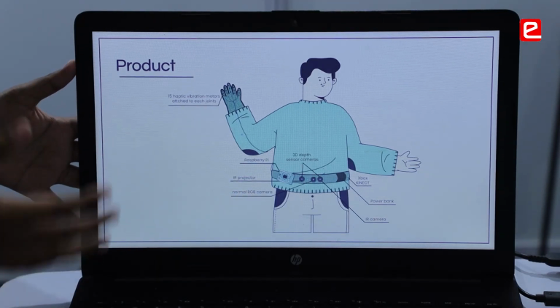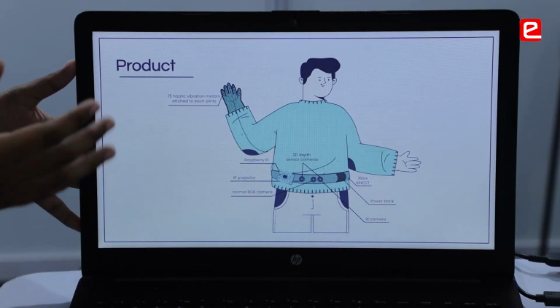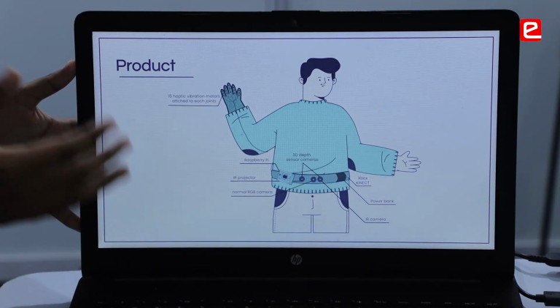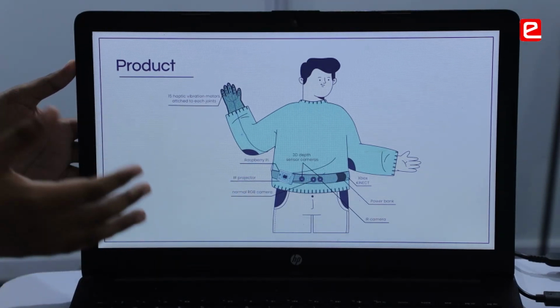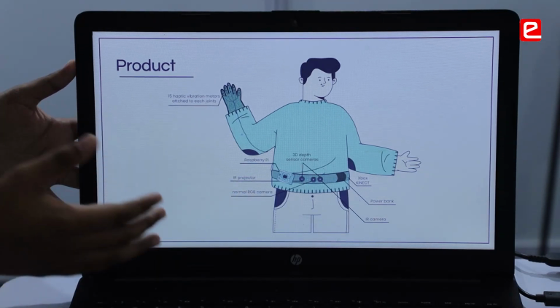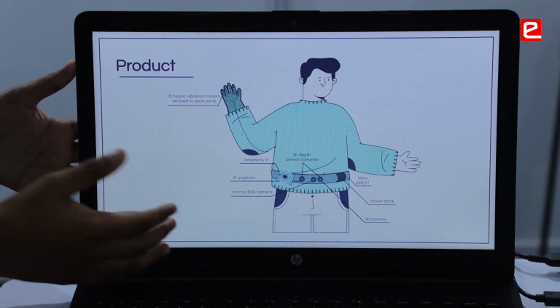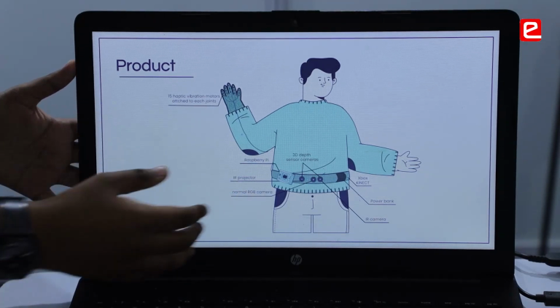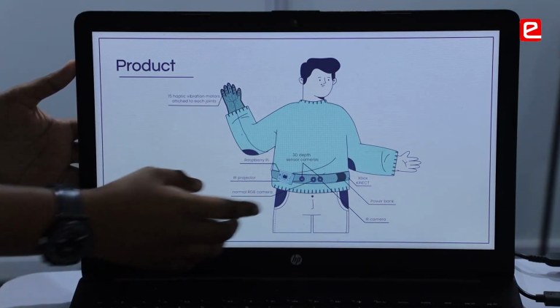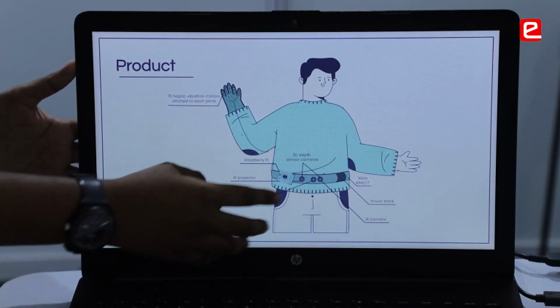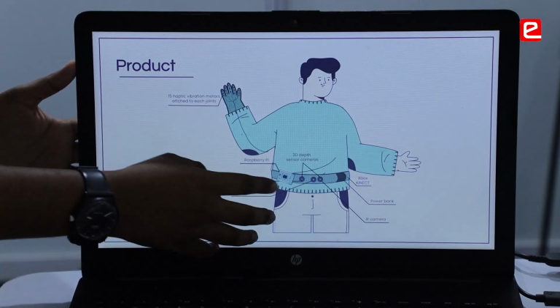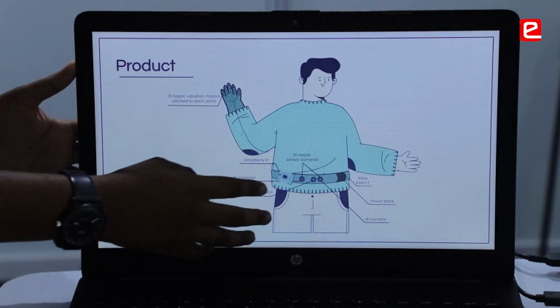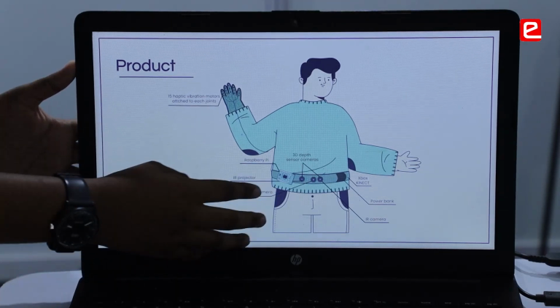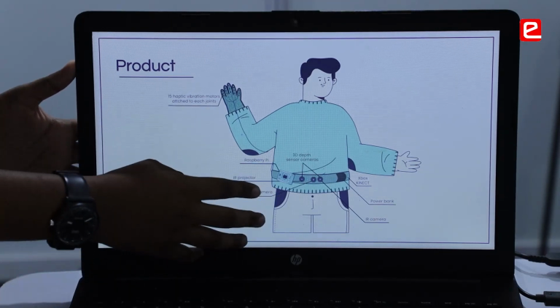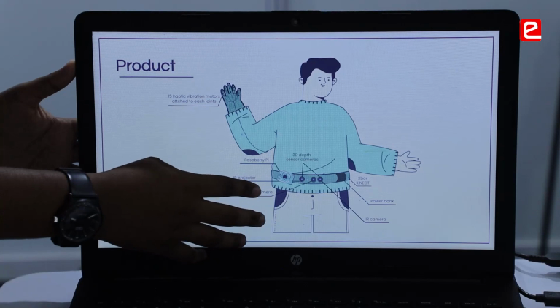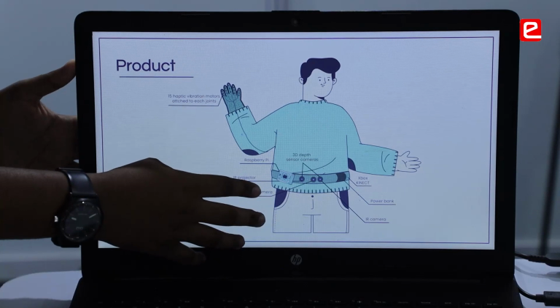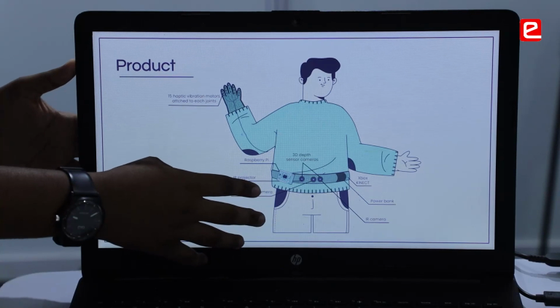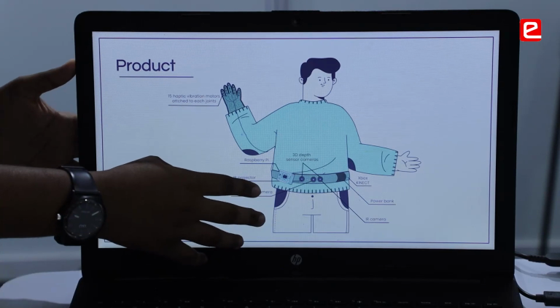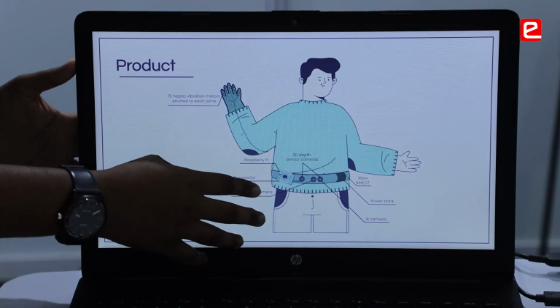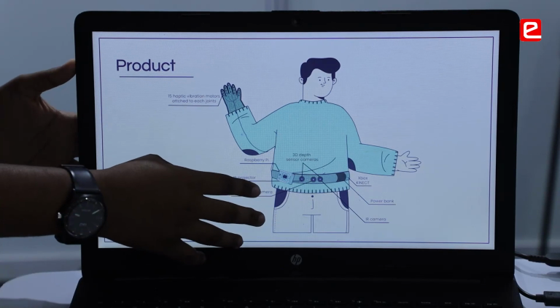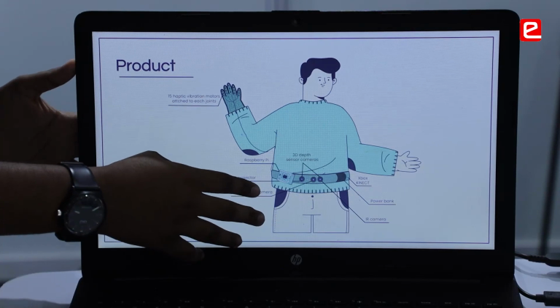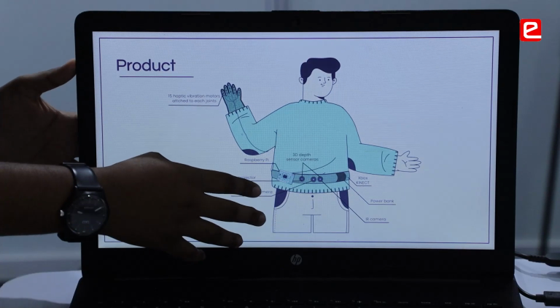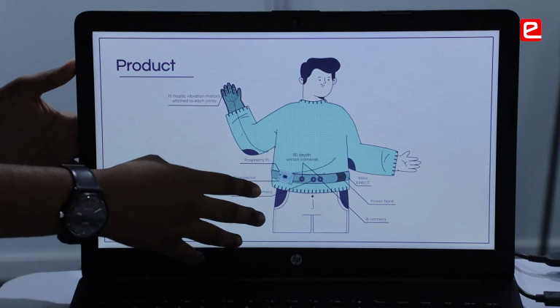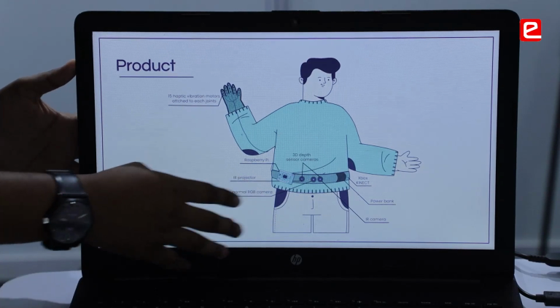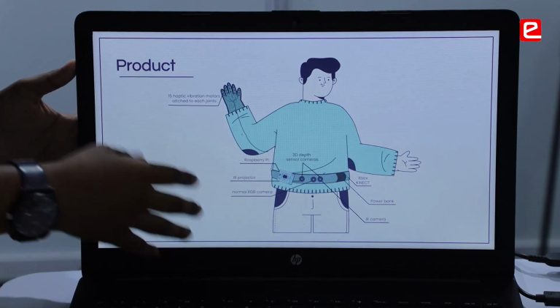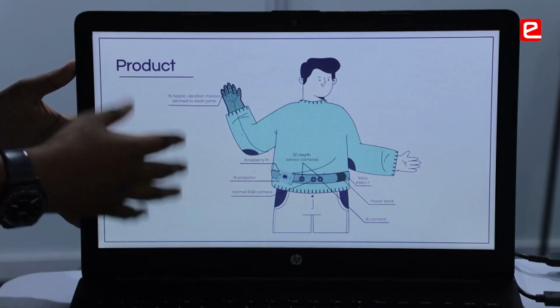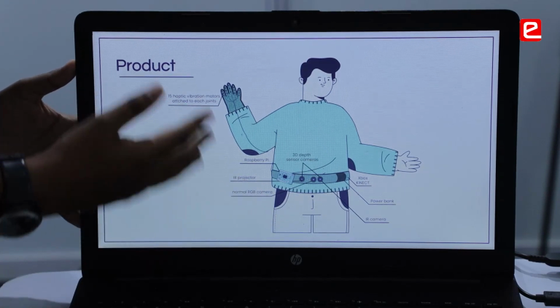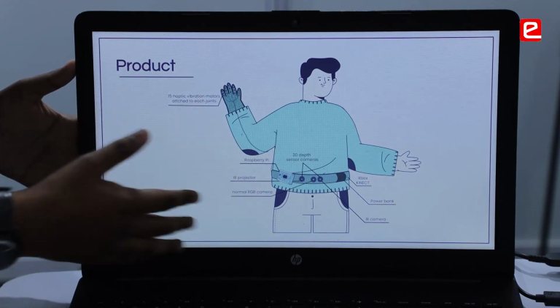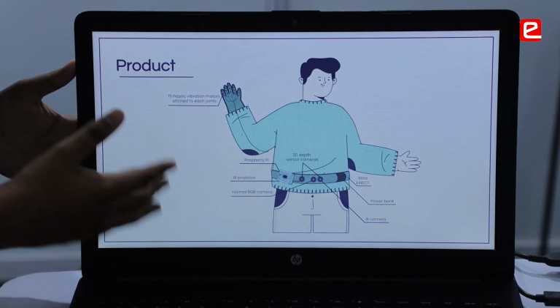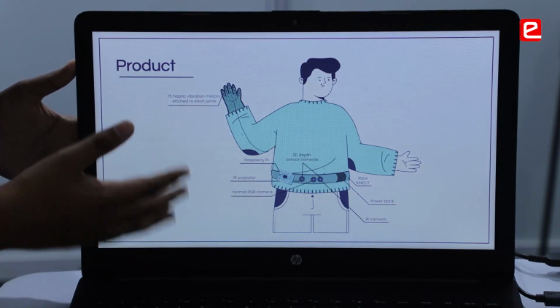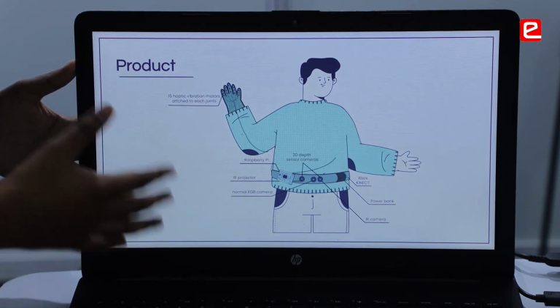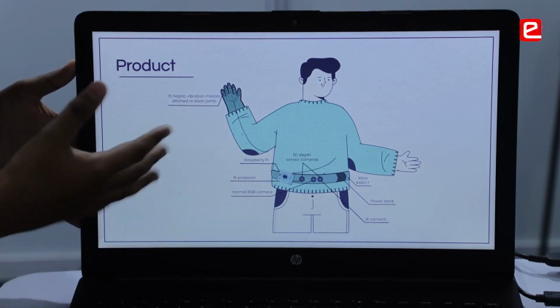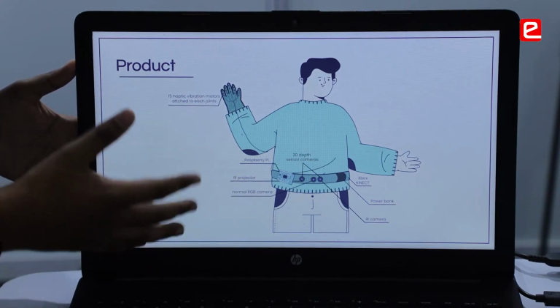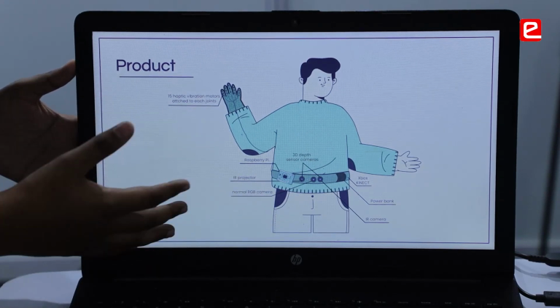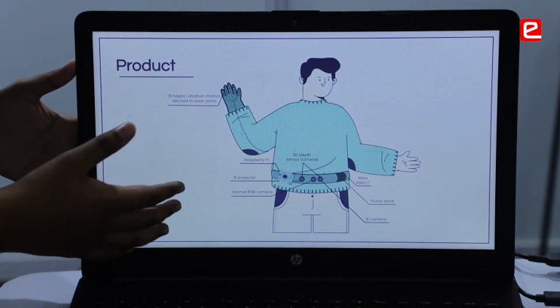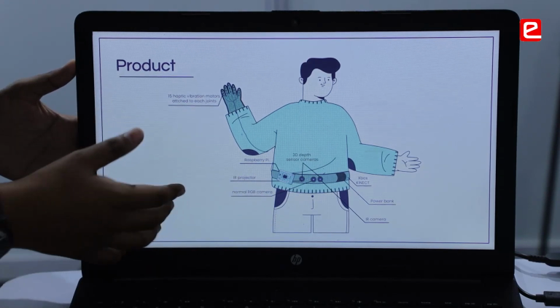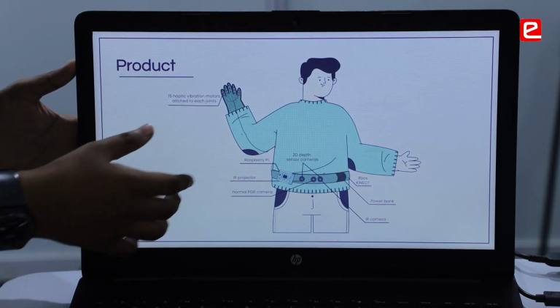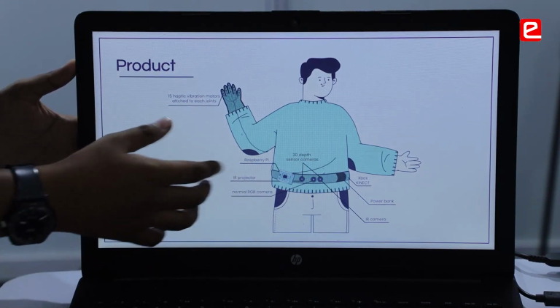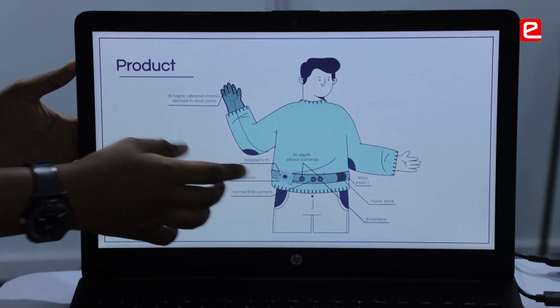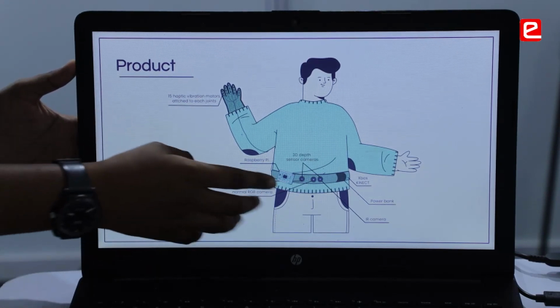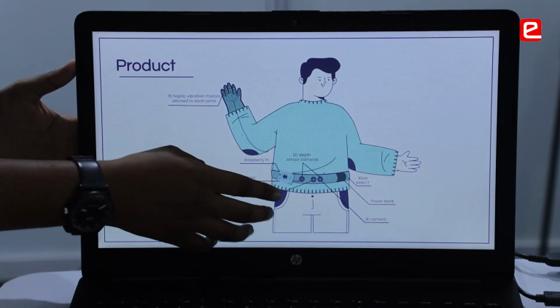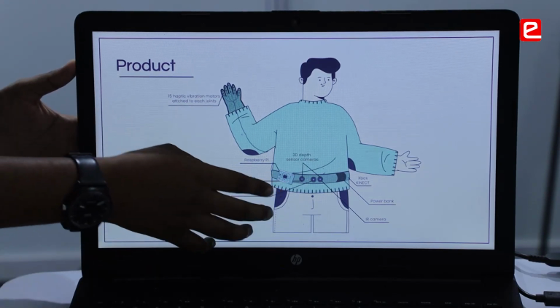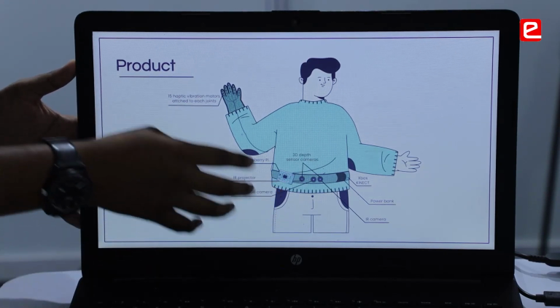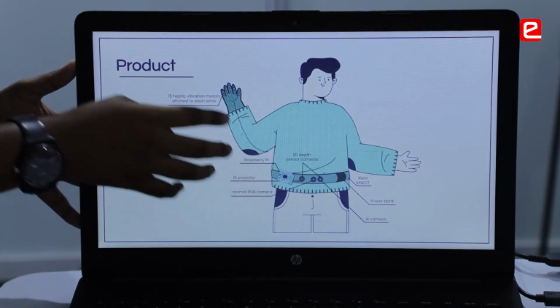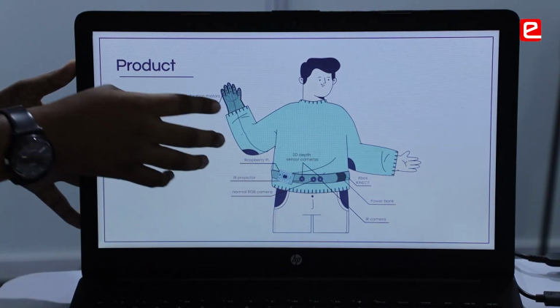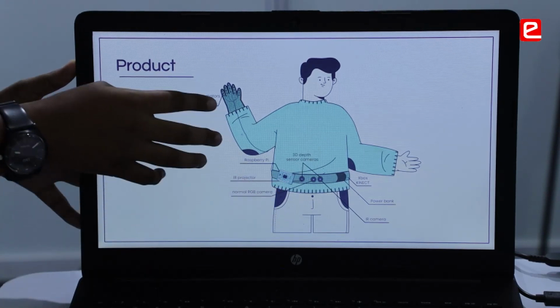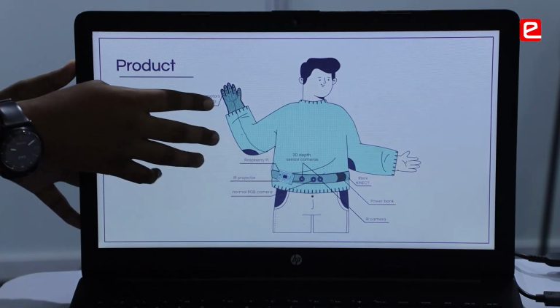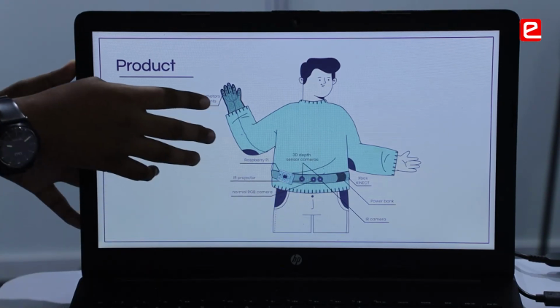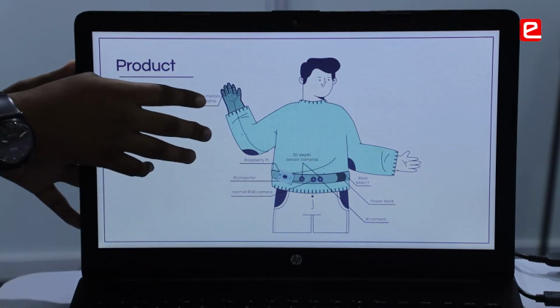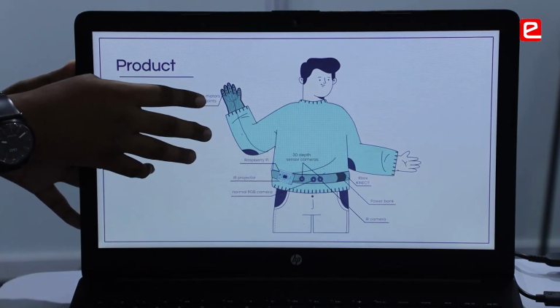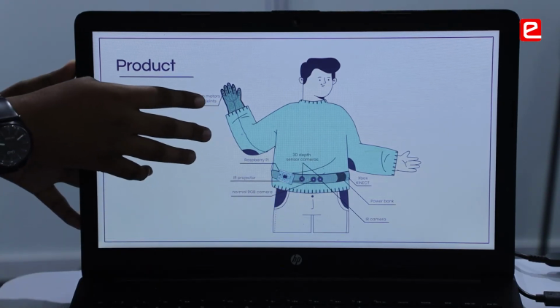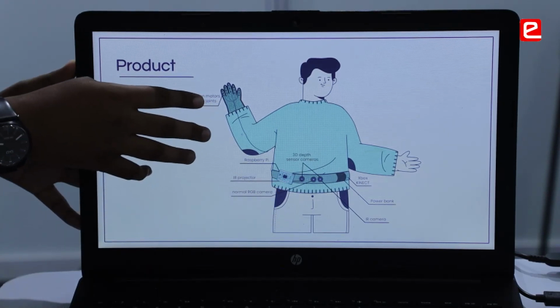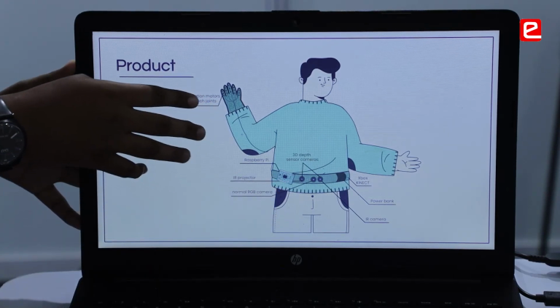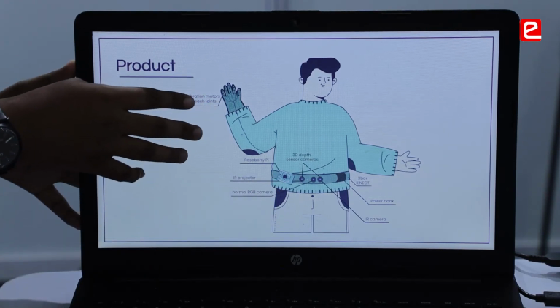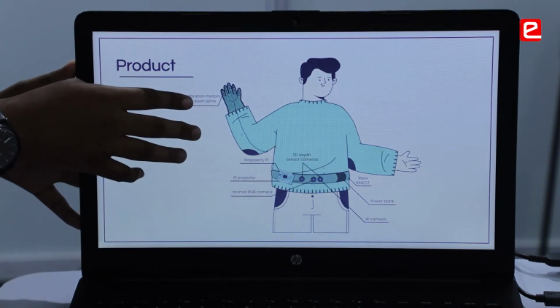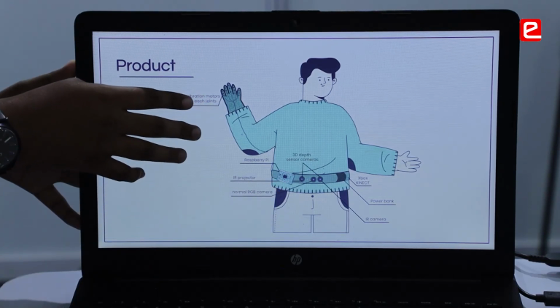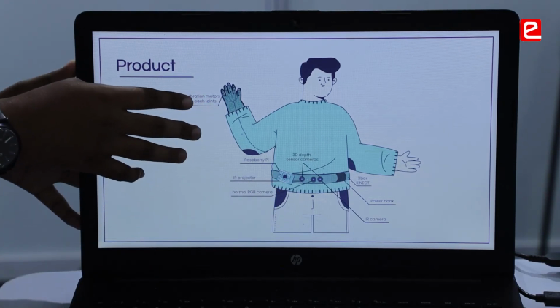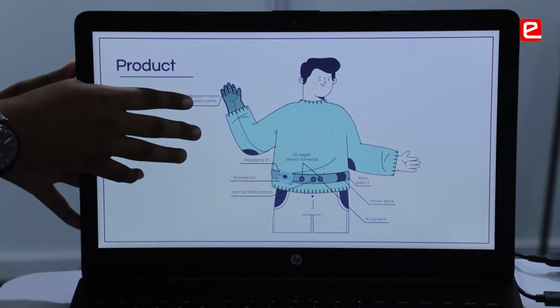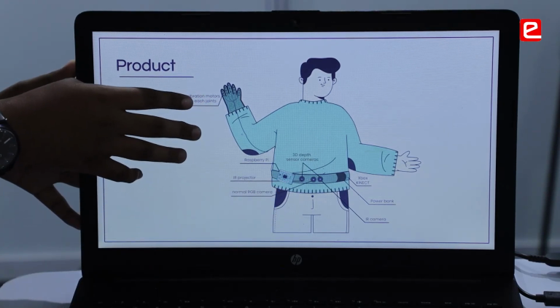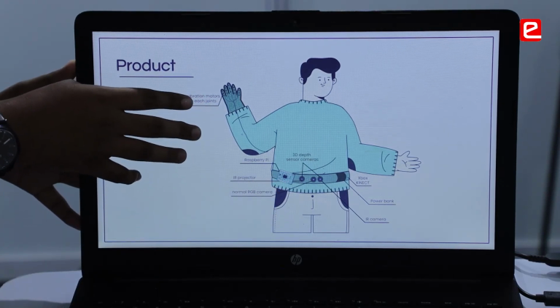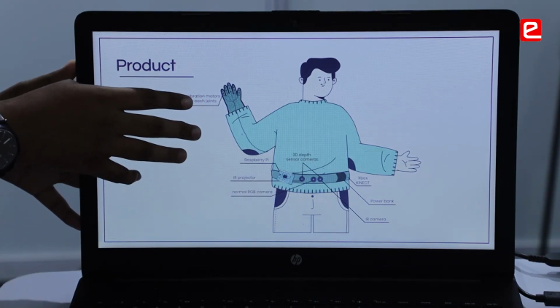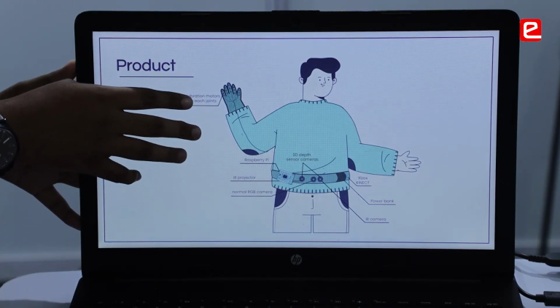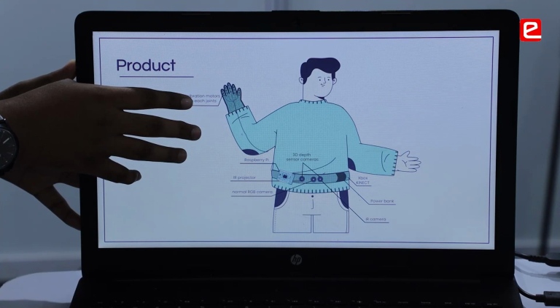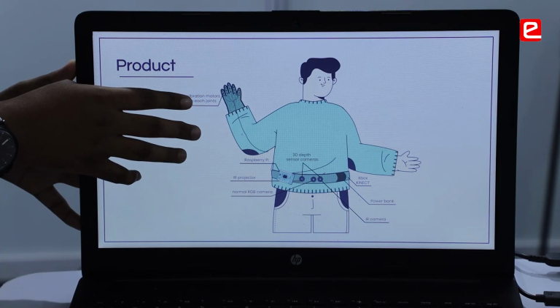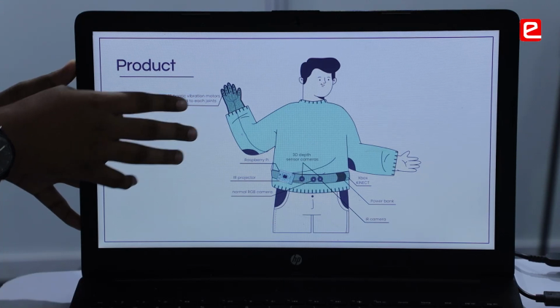This depth data is later sent down to the Raspberry Pi where the image processing is done, and then sent down to the 15 half-width vibrators that are placed on the gloves.